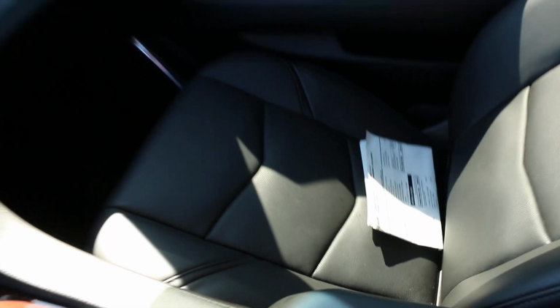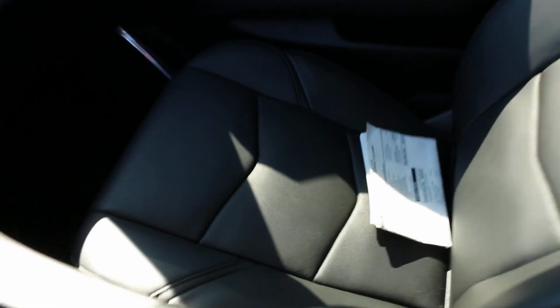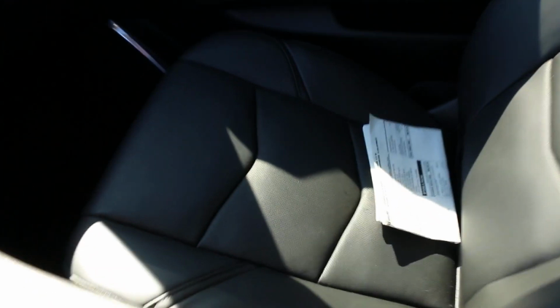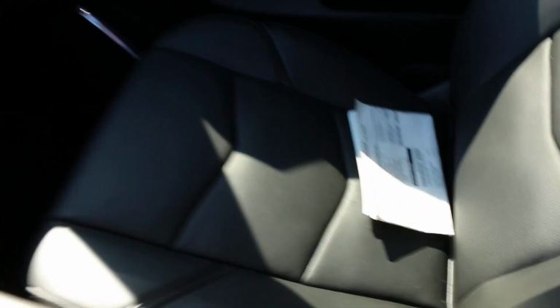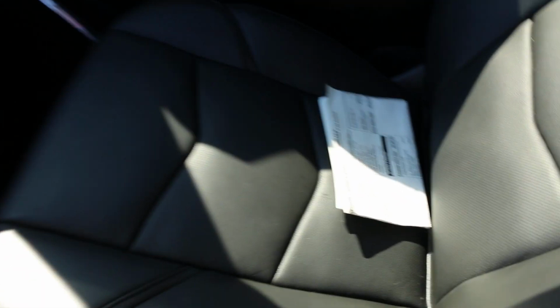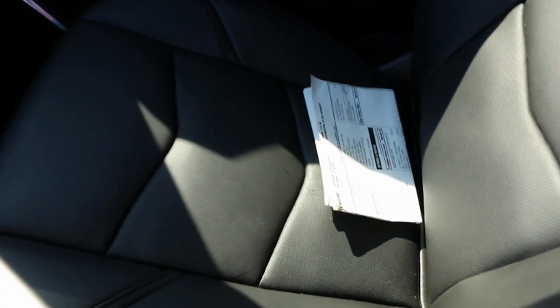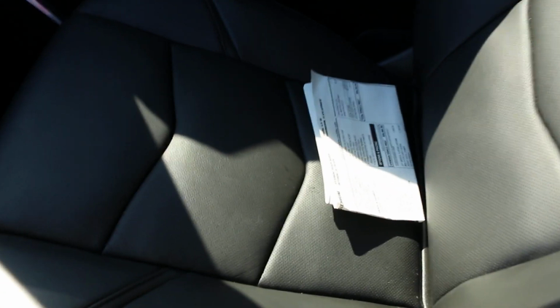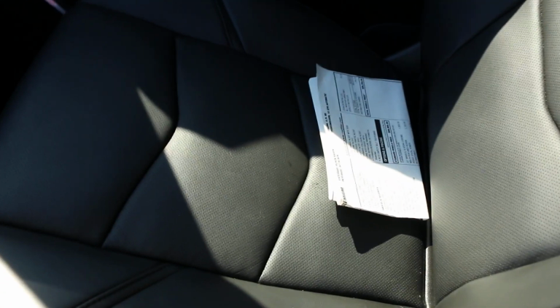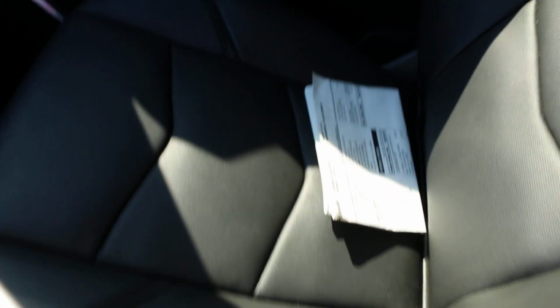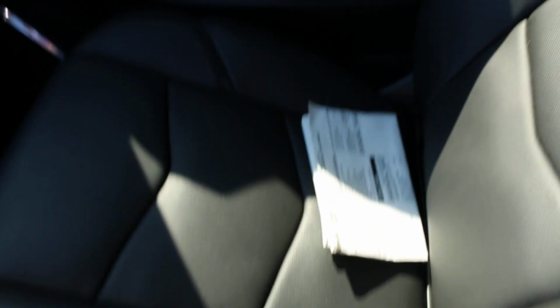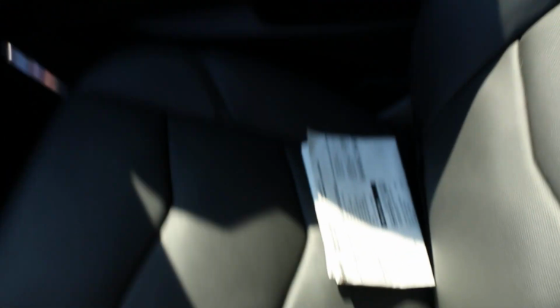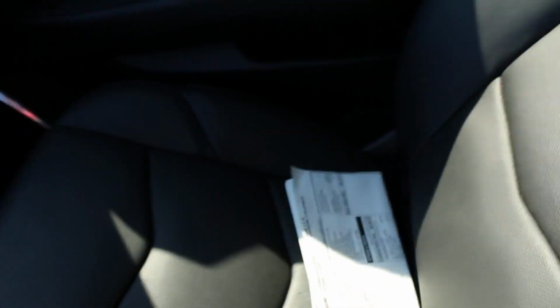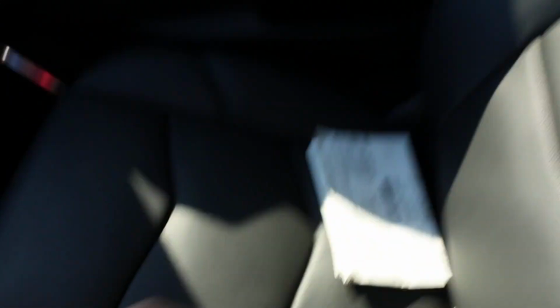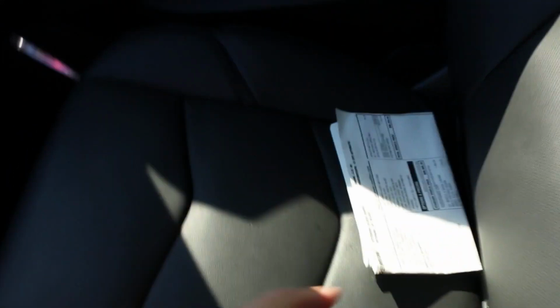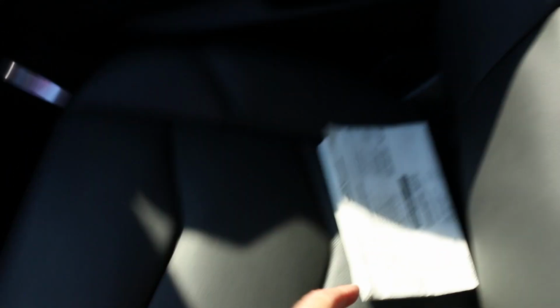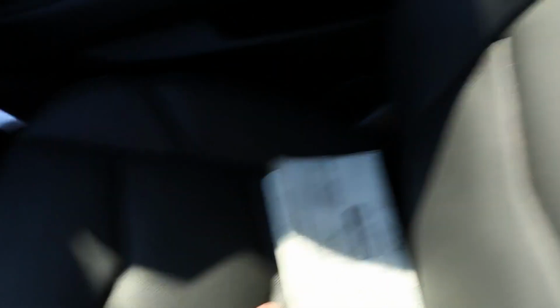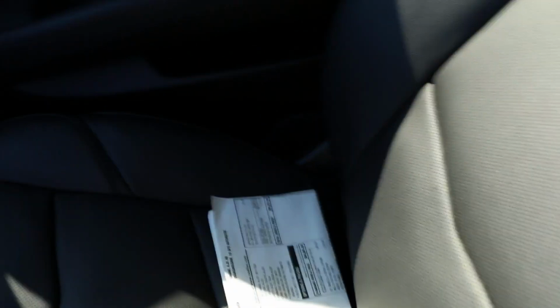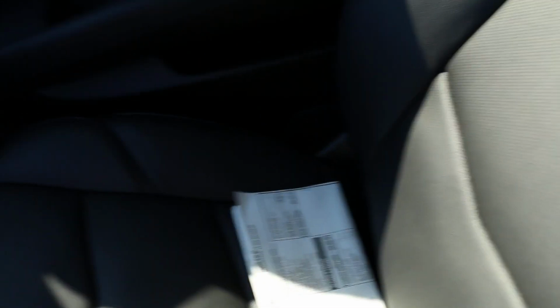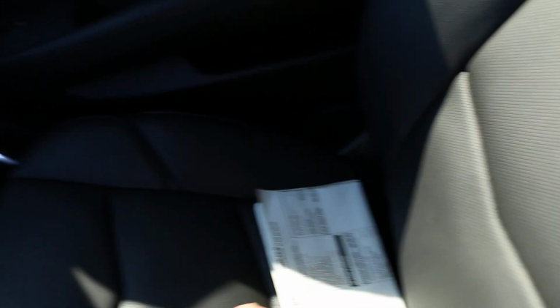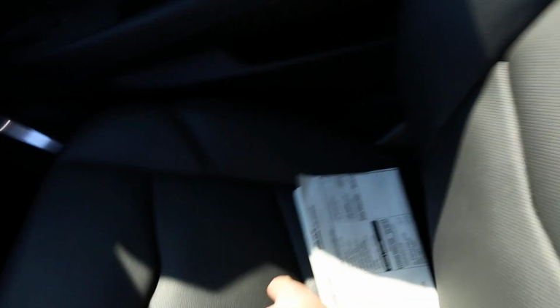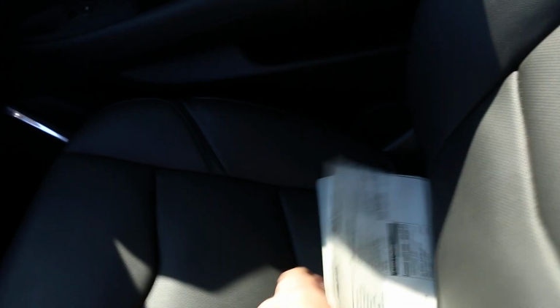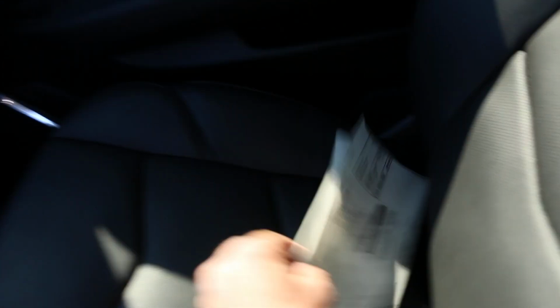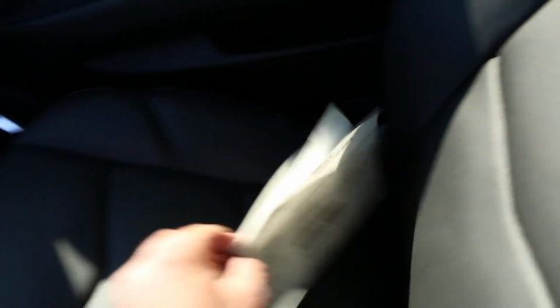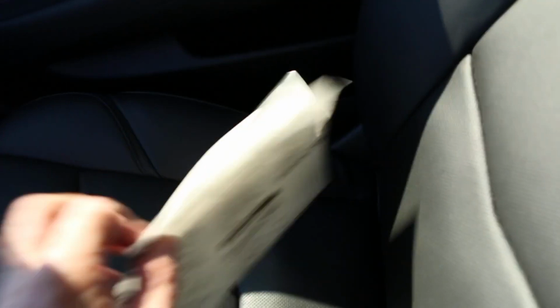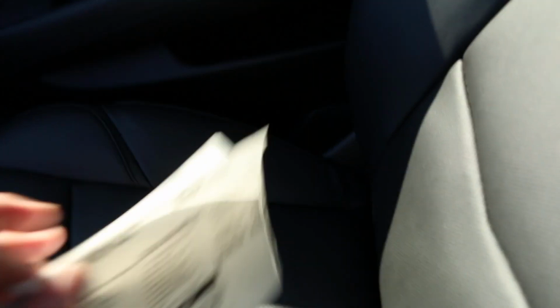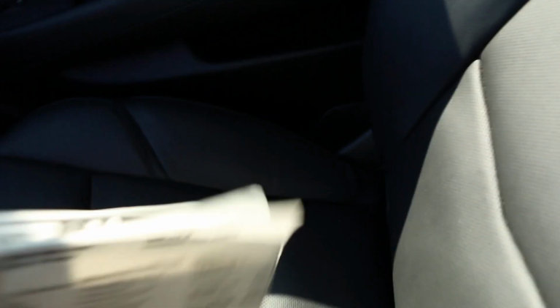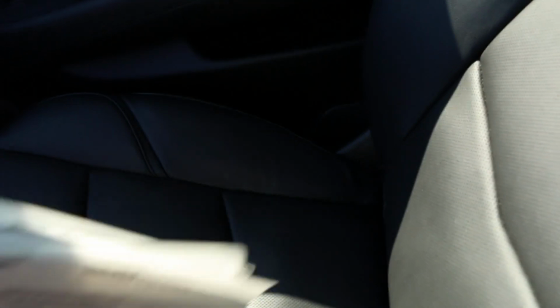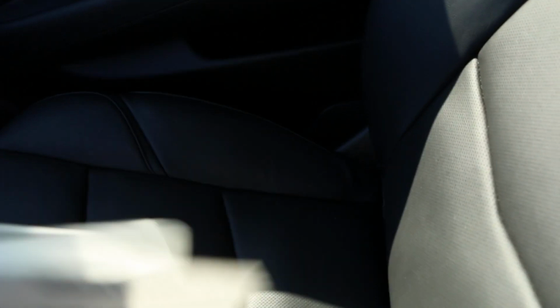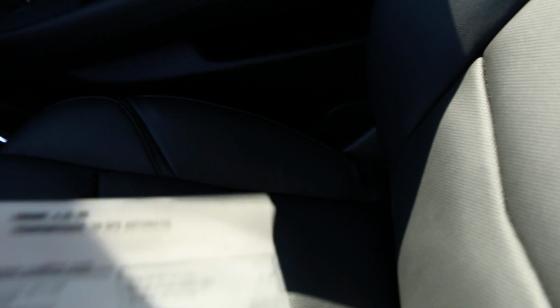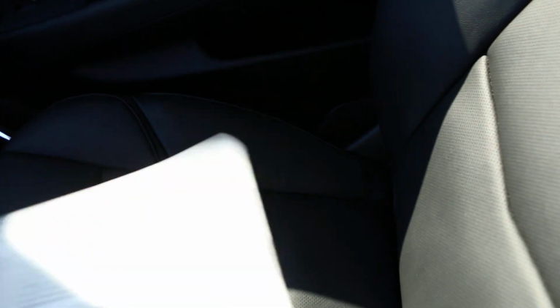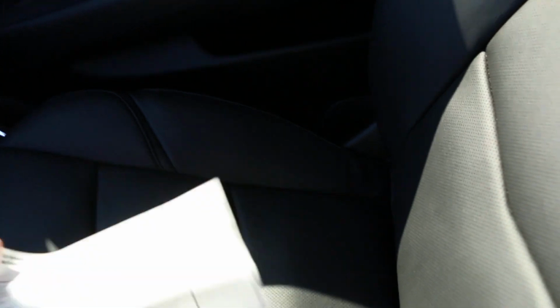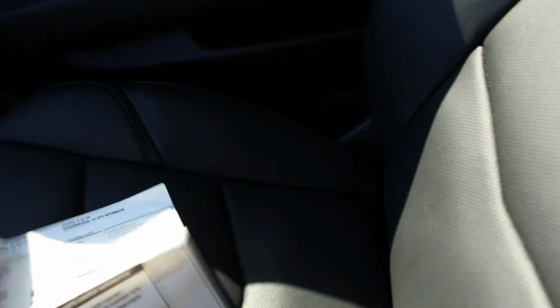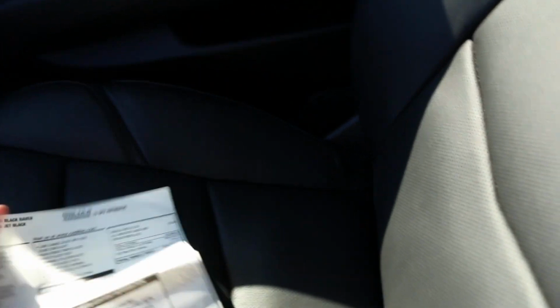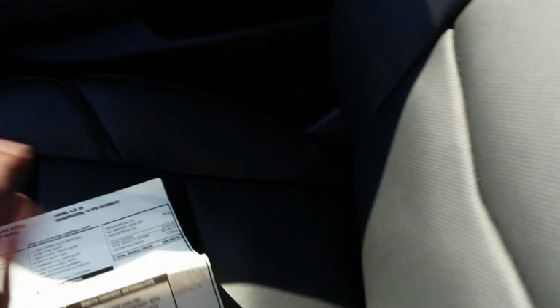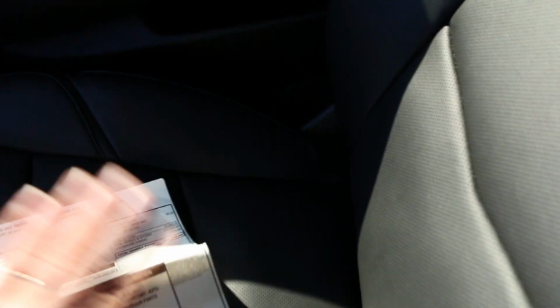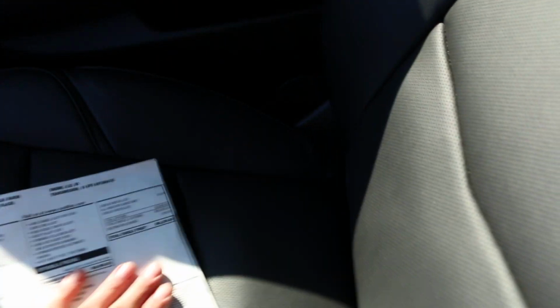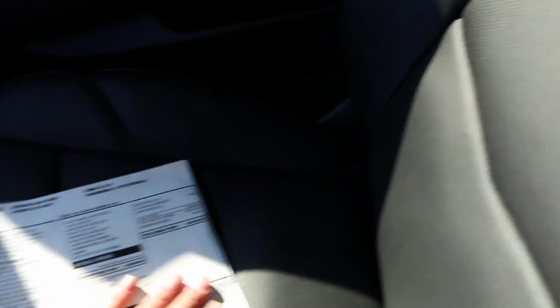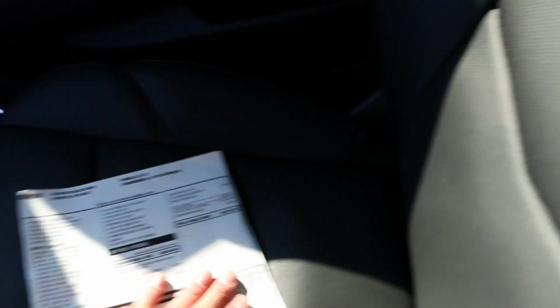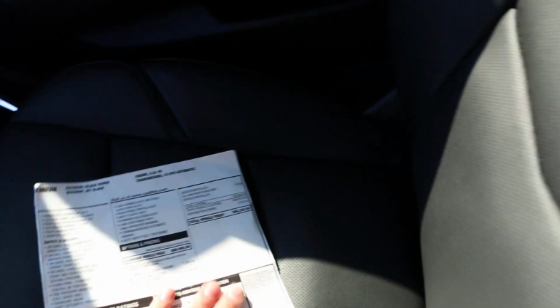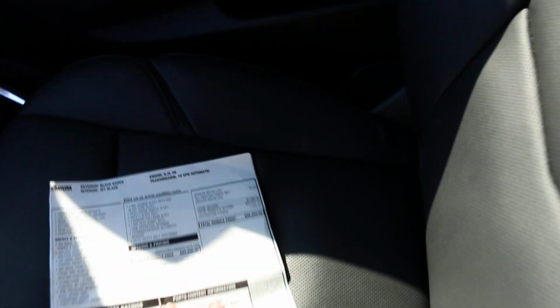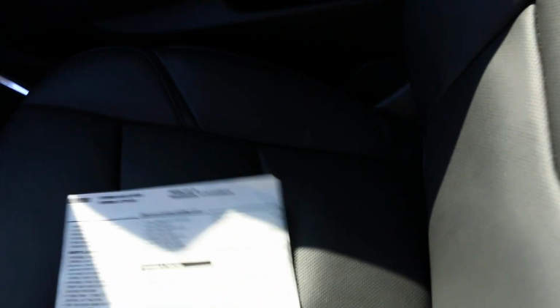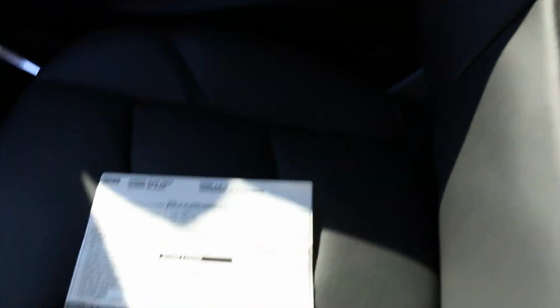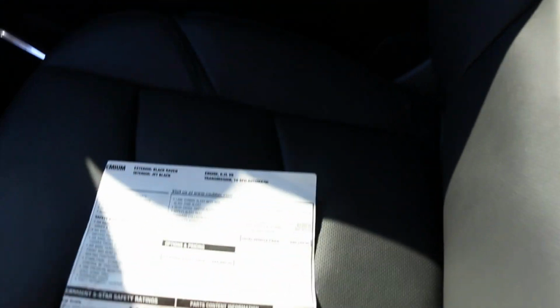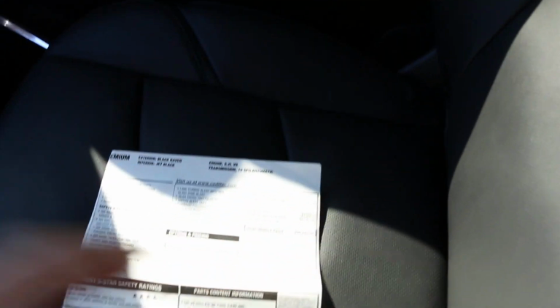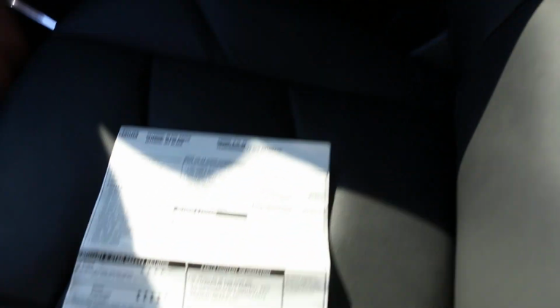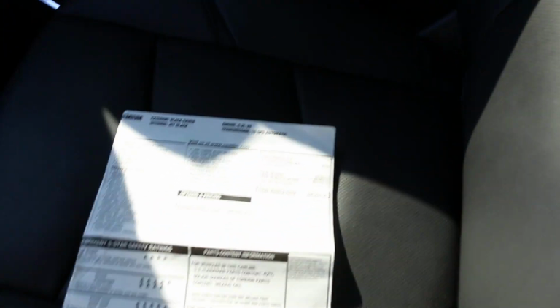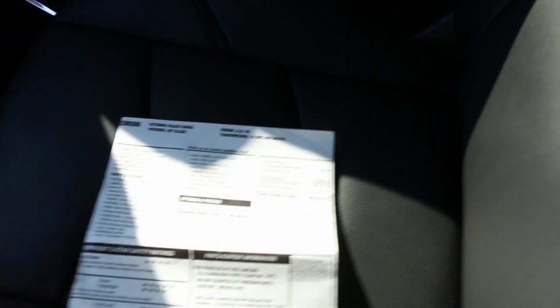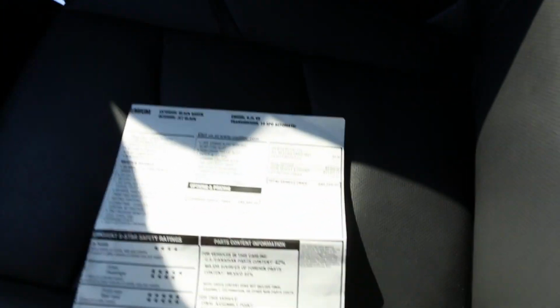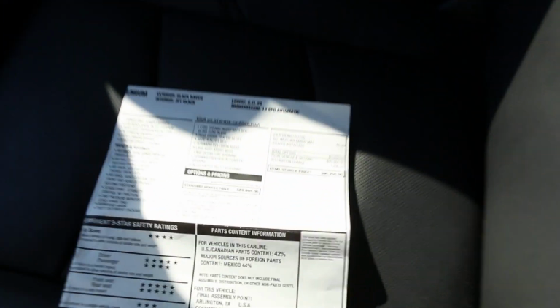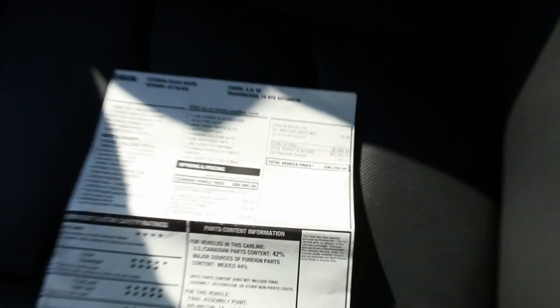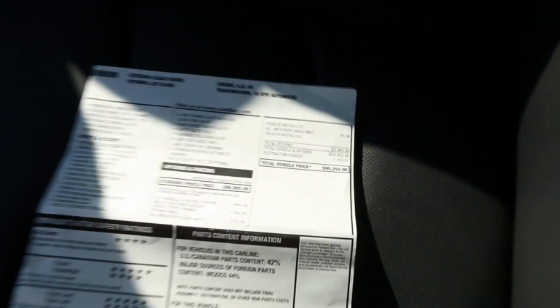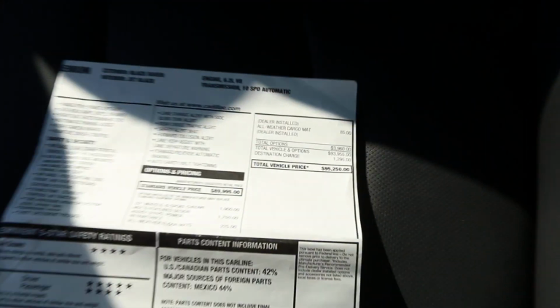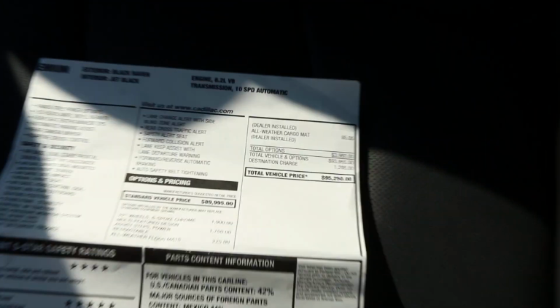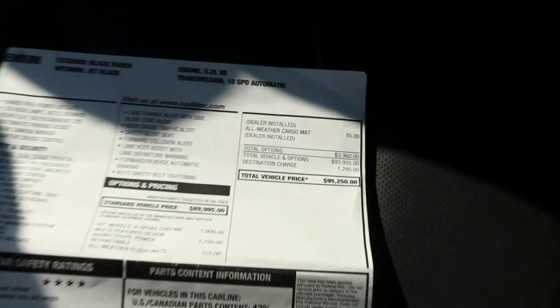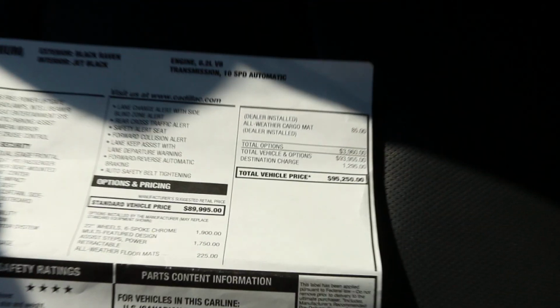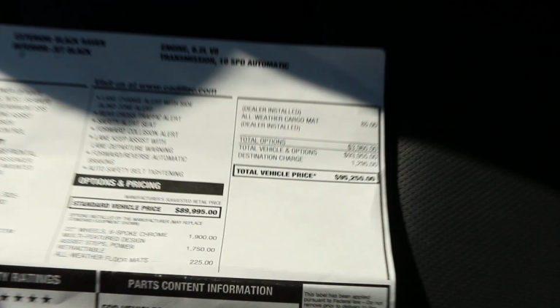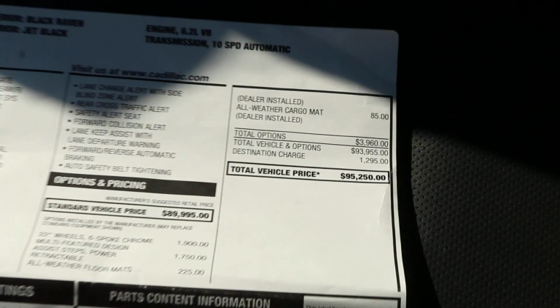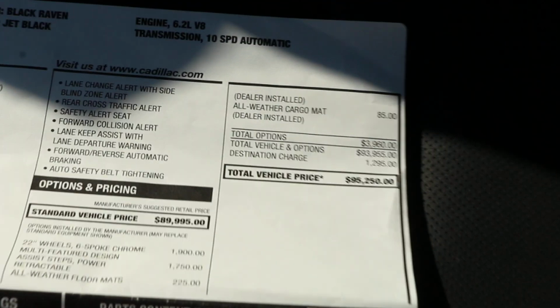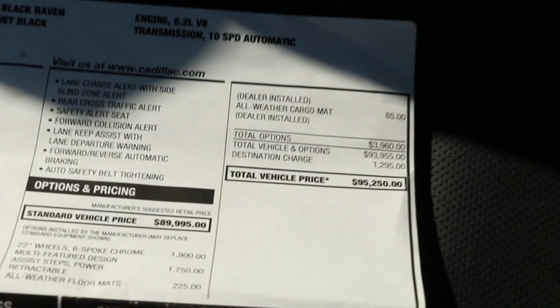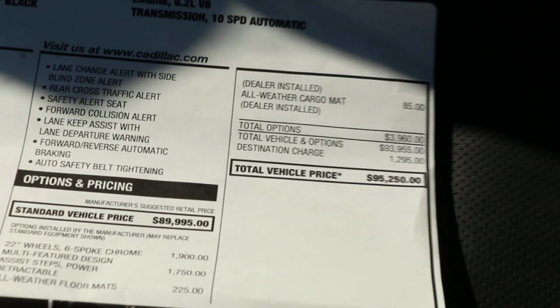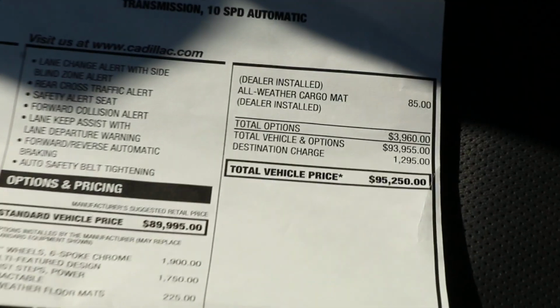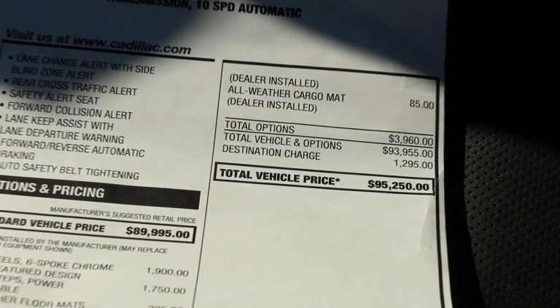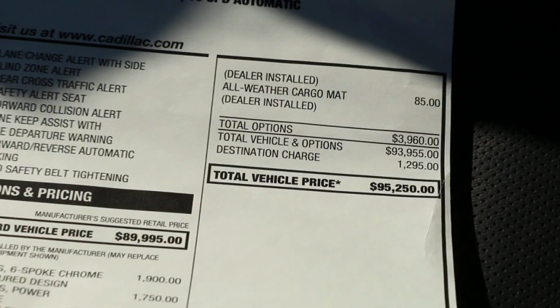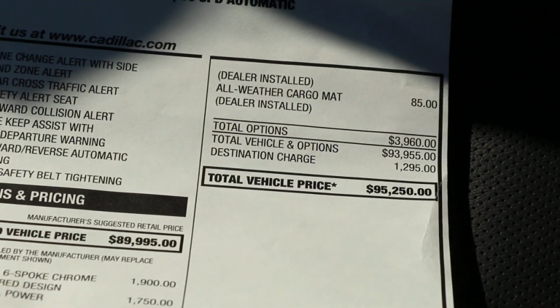The original window sticker here — sticker of $95,250.